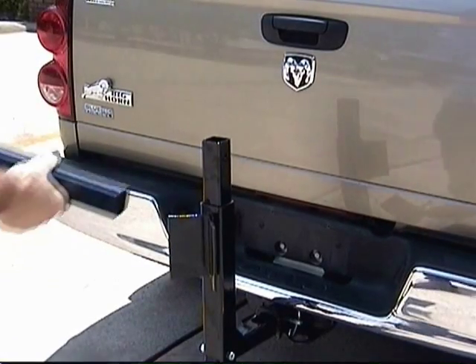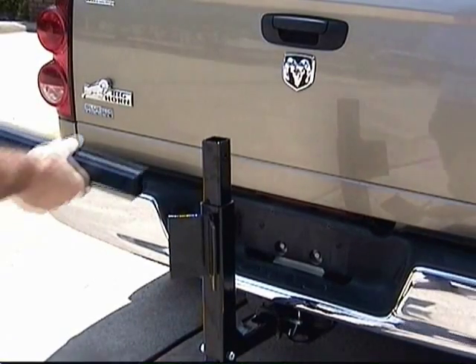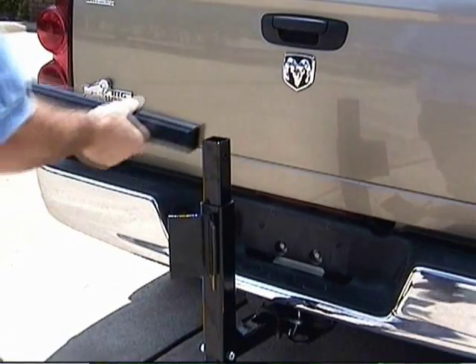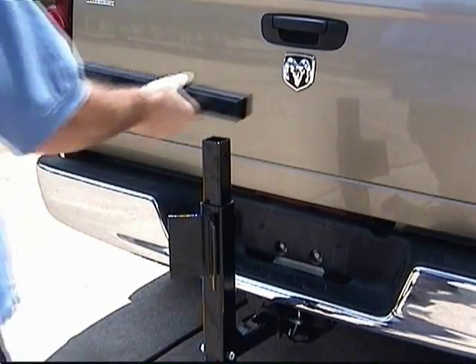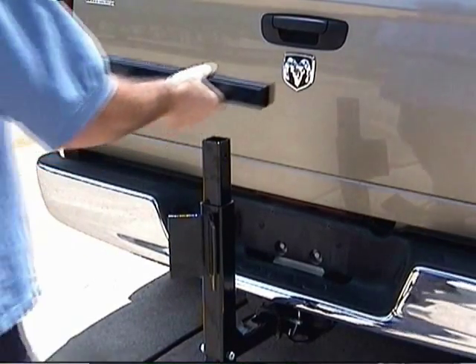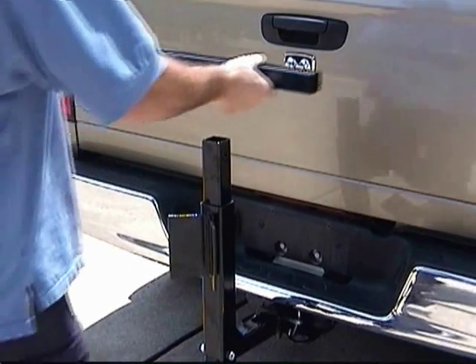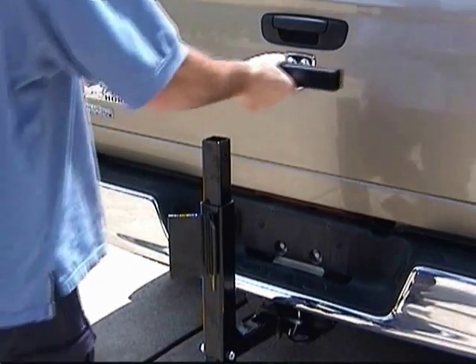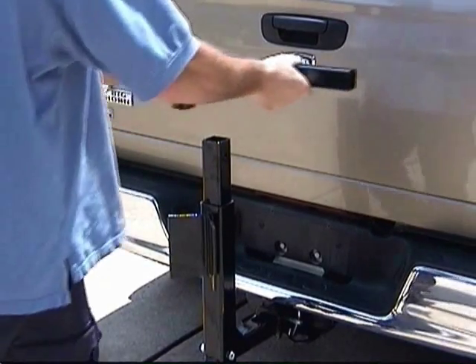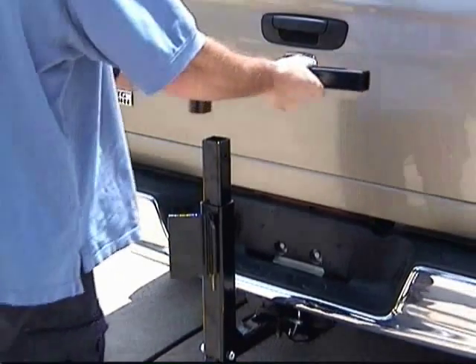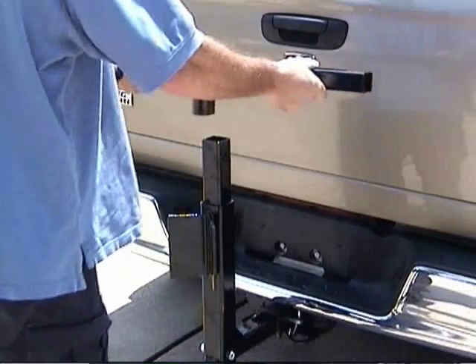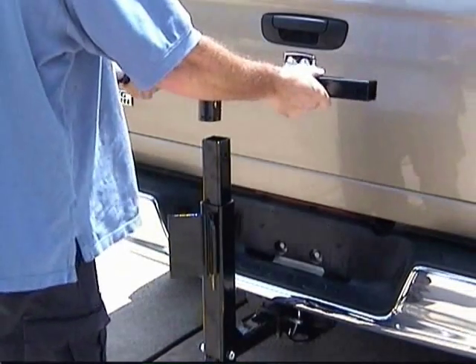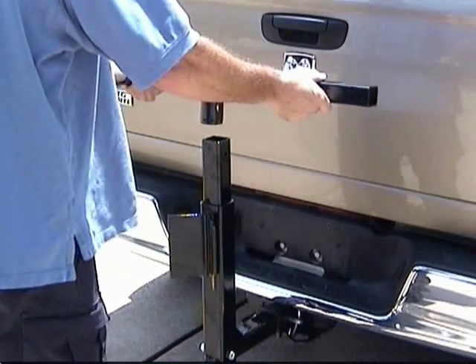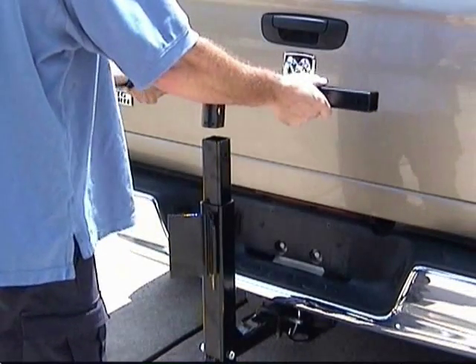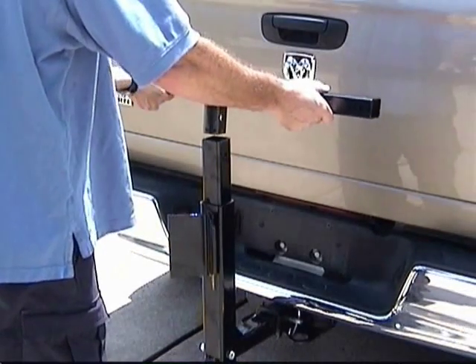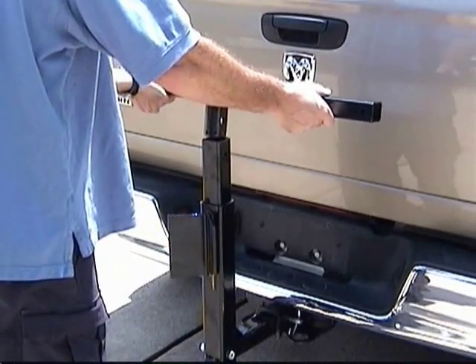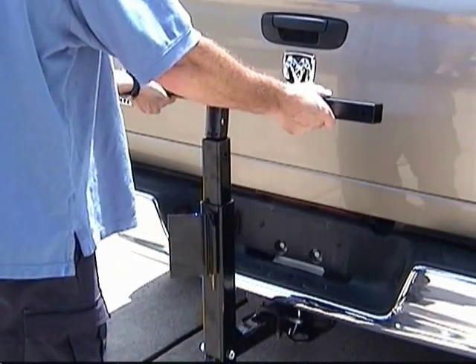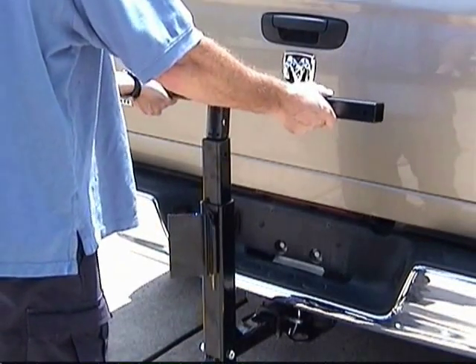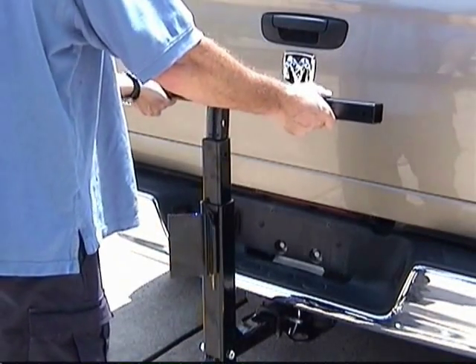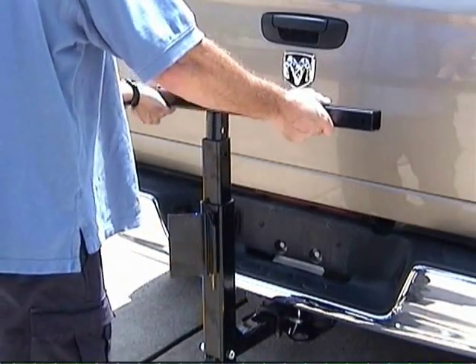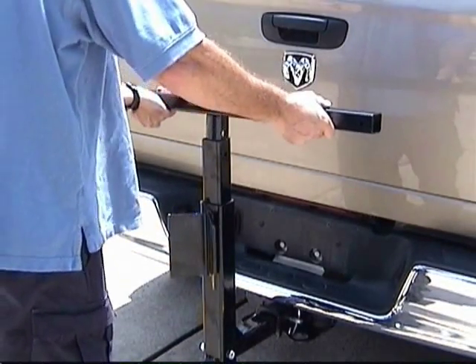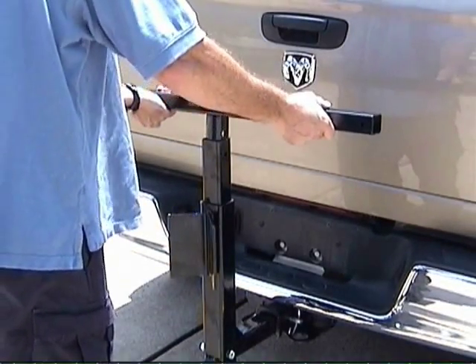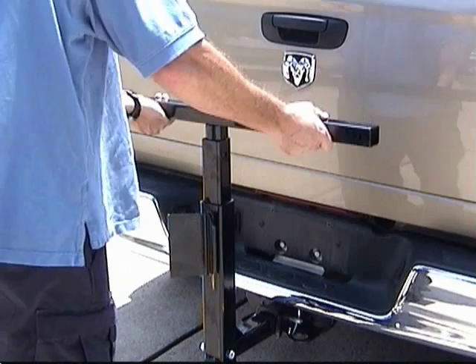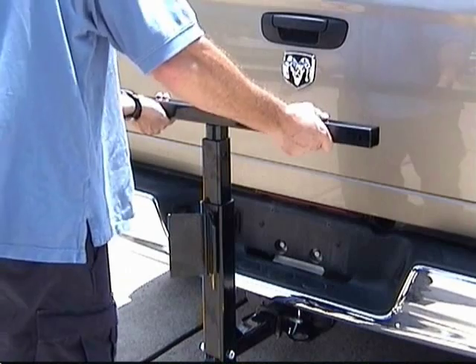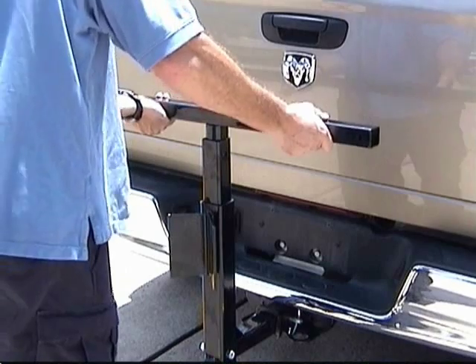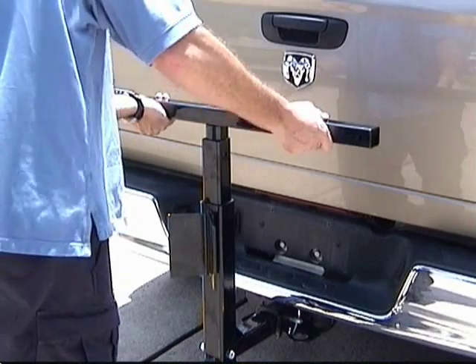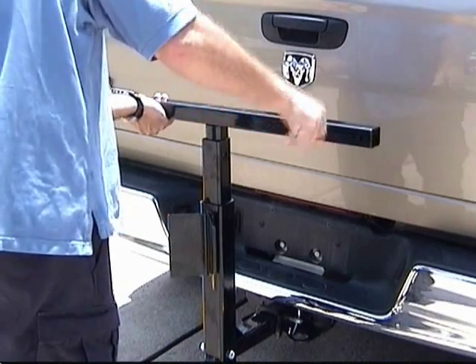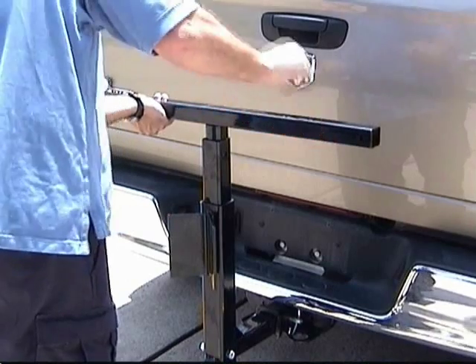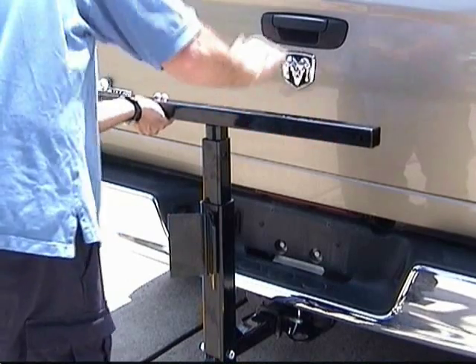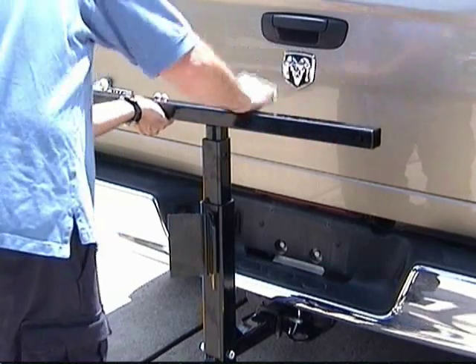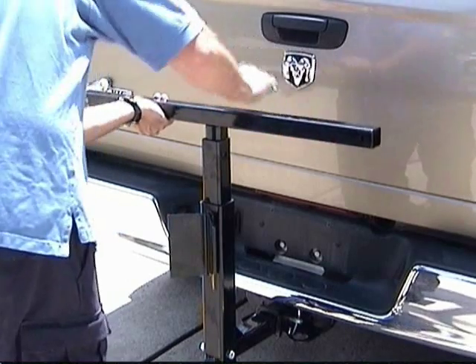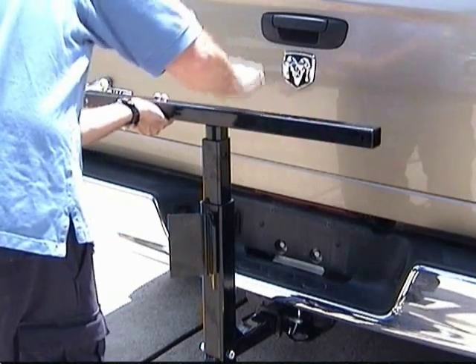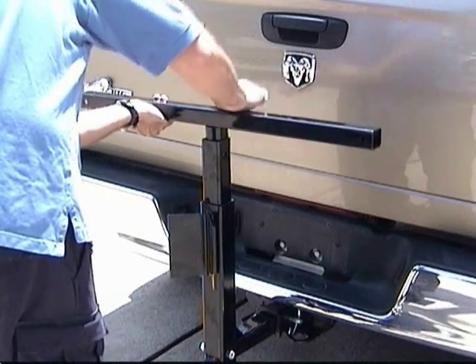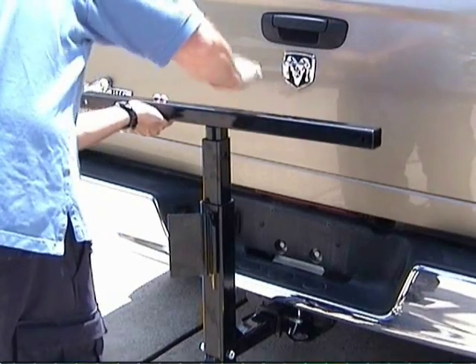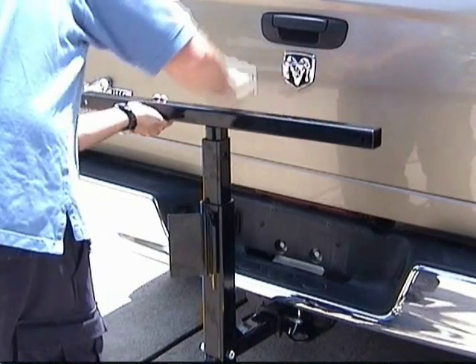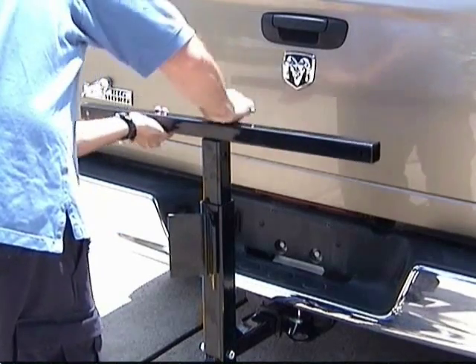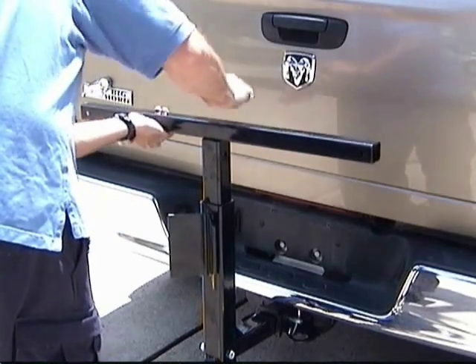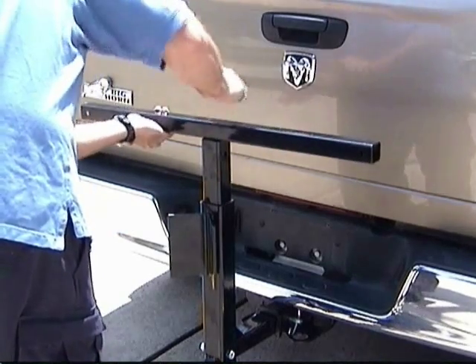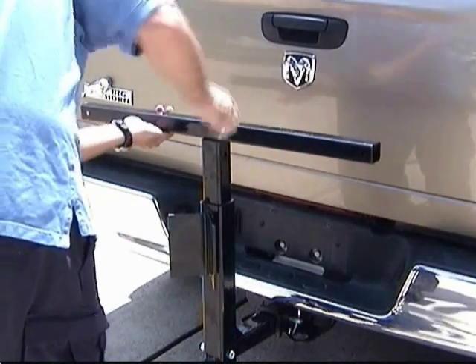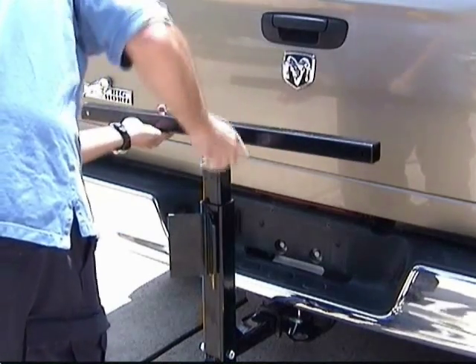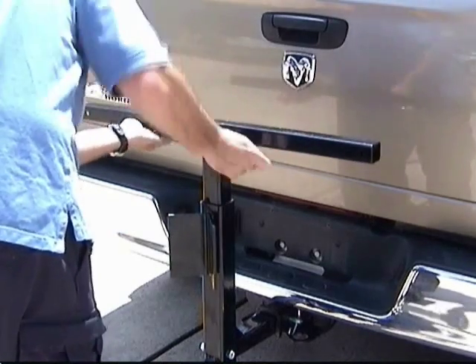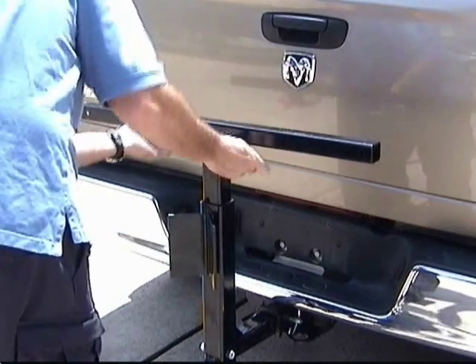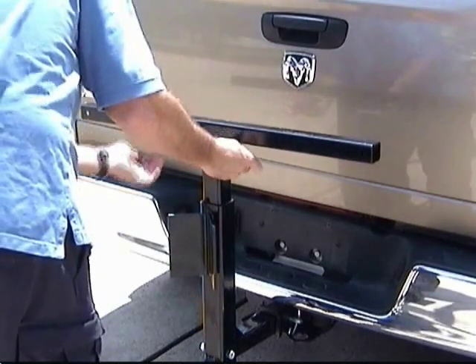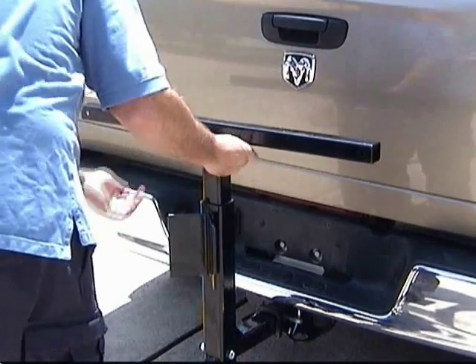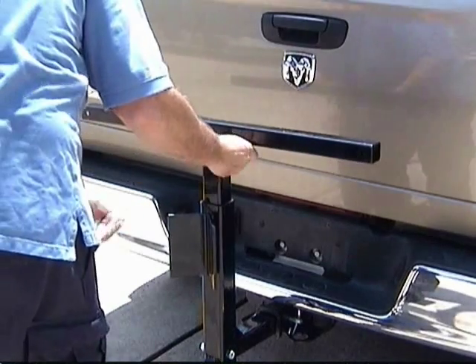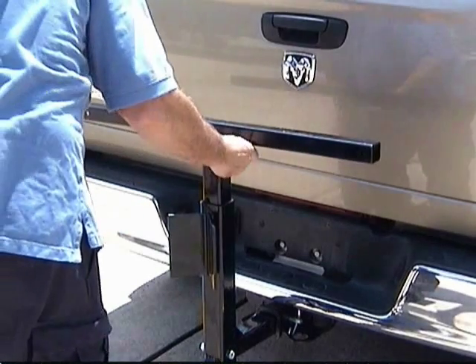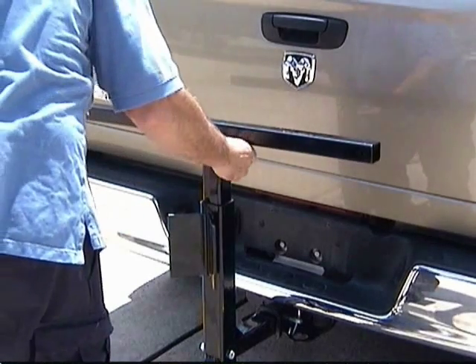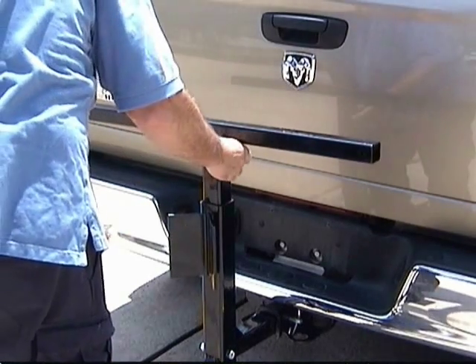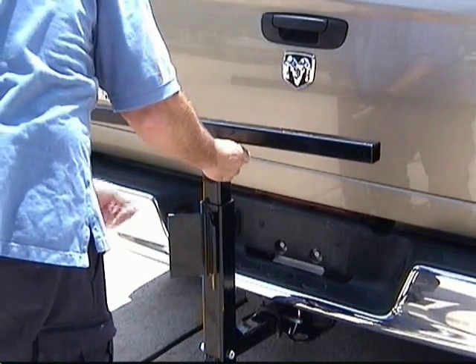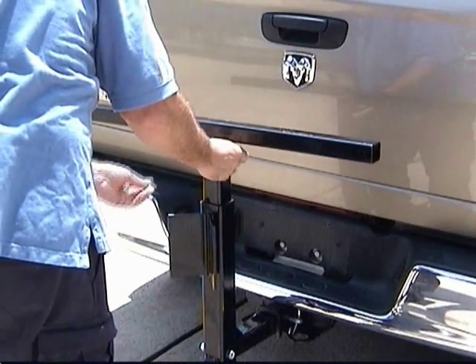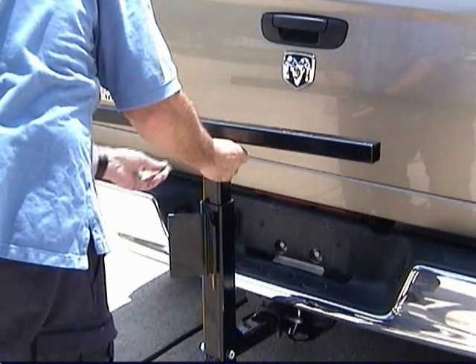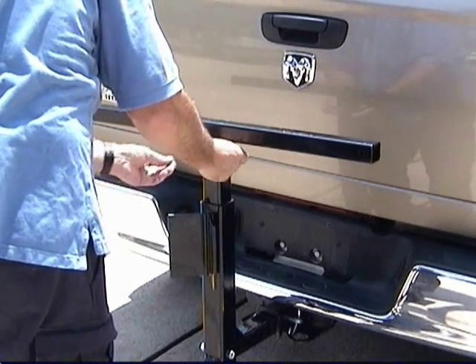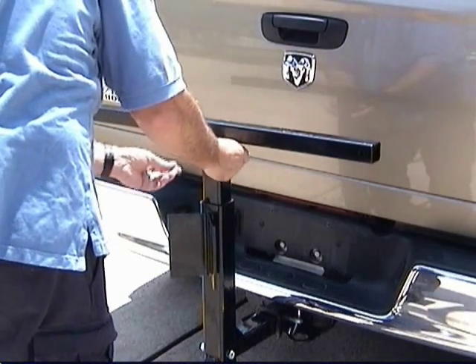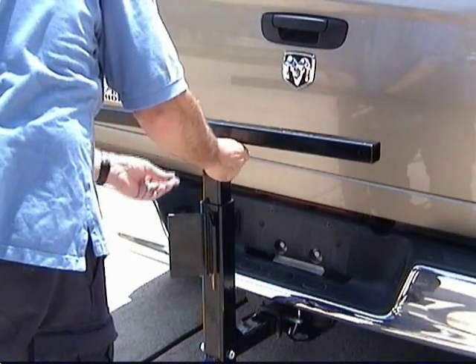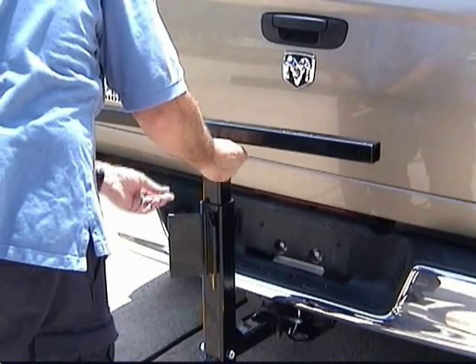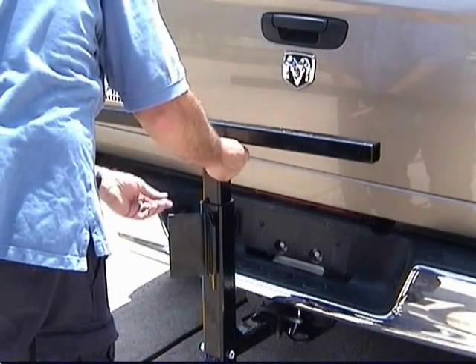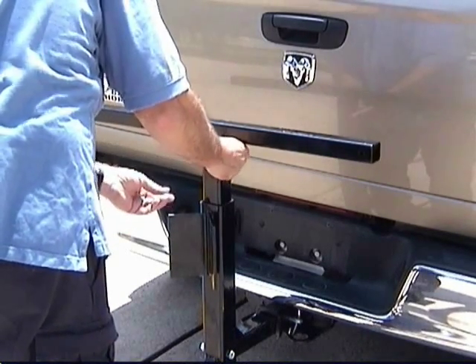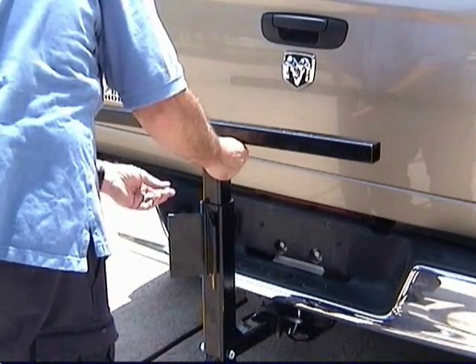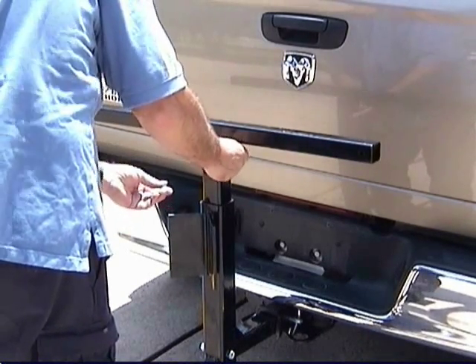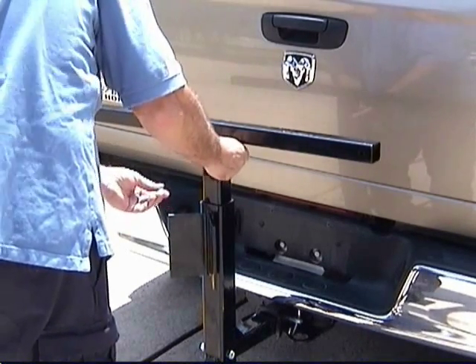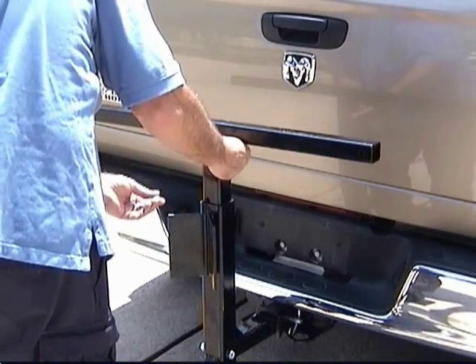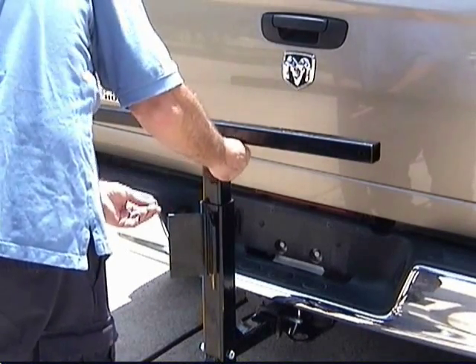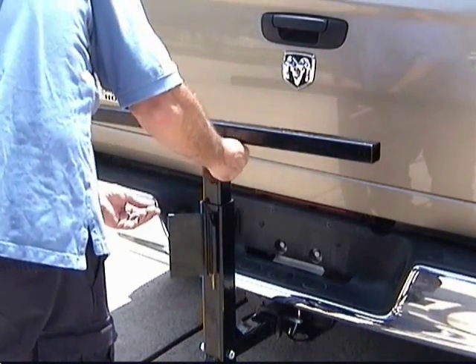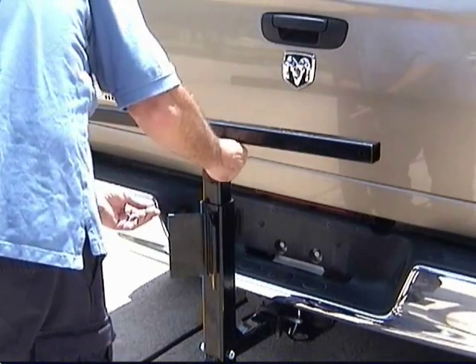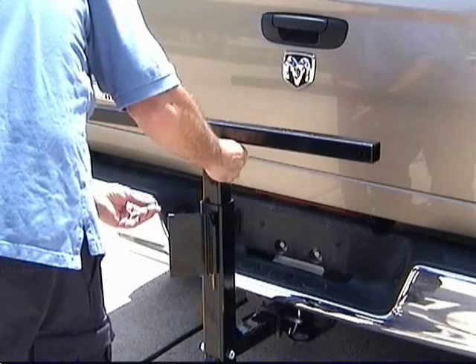Next, place the top bar on the platform. Insert the bolt, add the nut, and tighten.